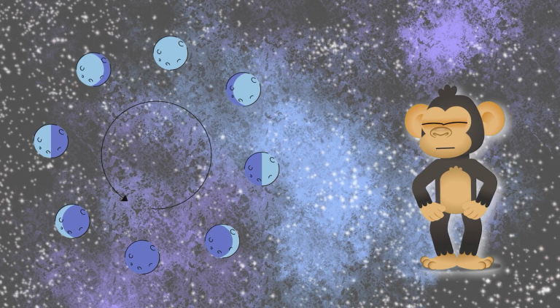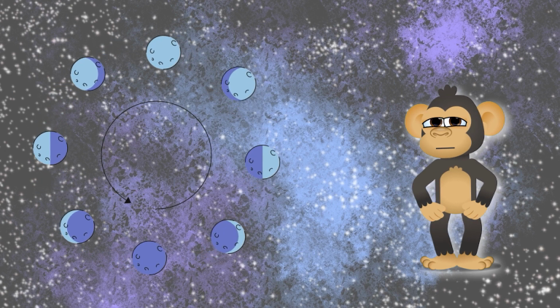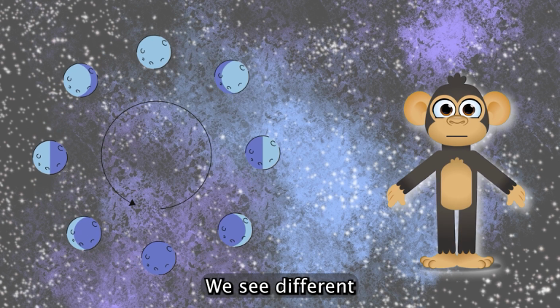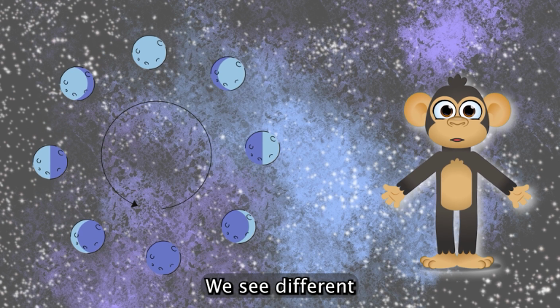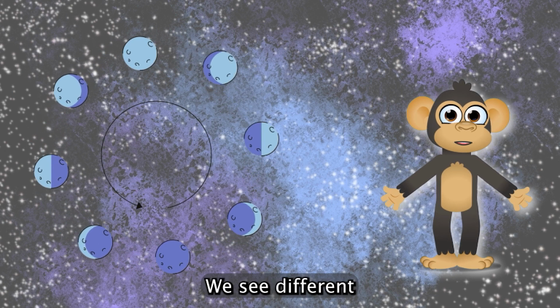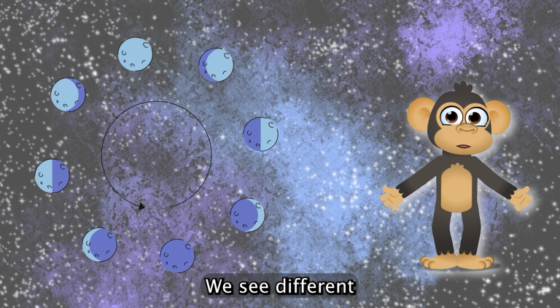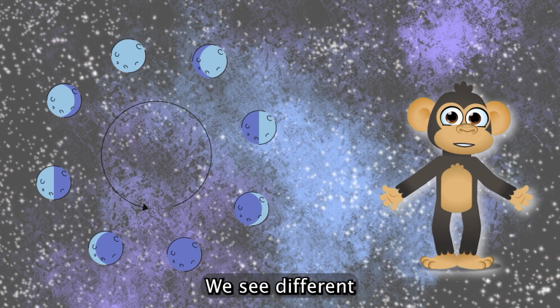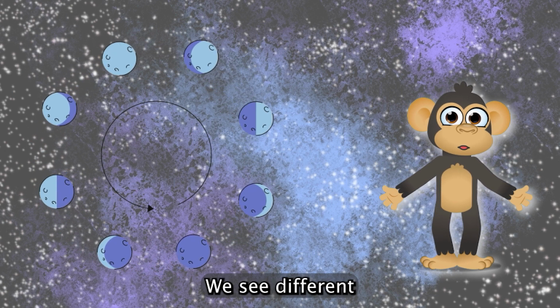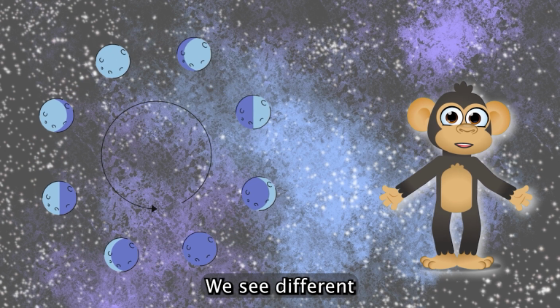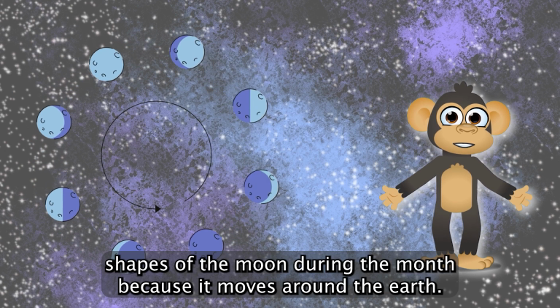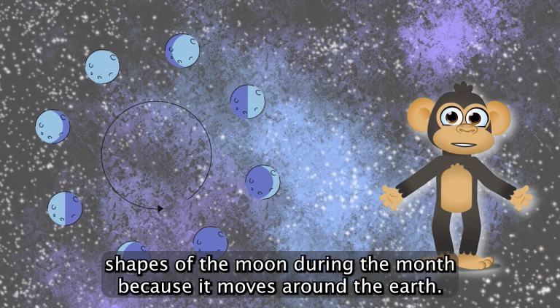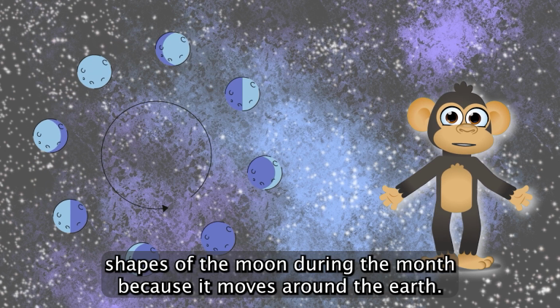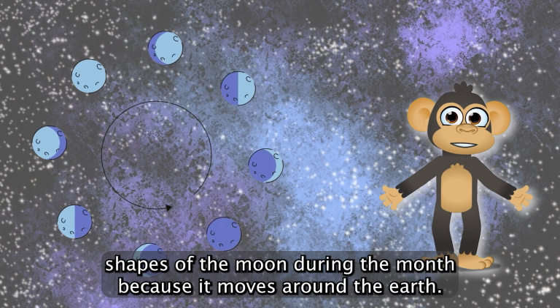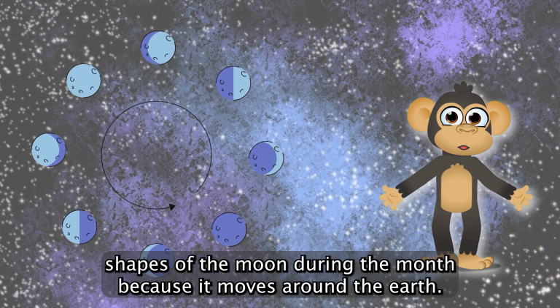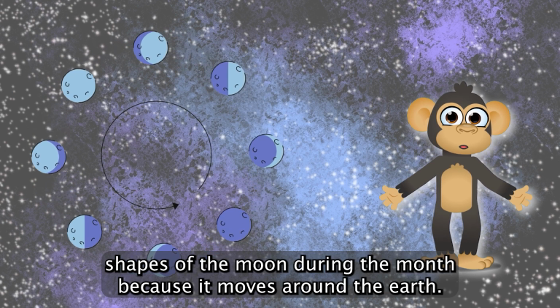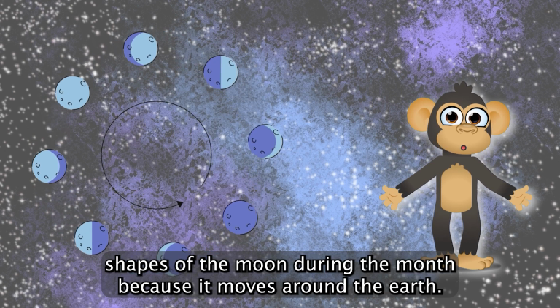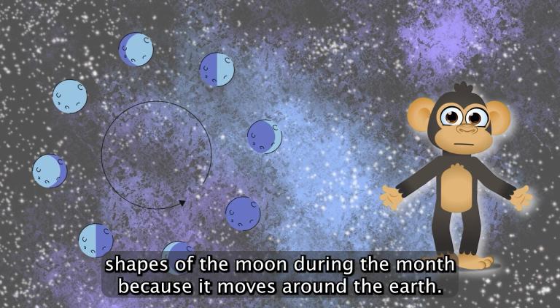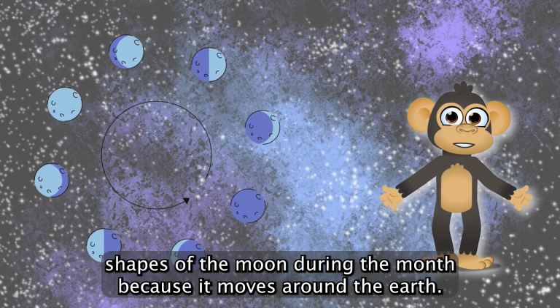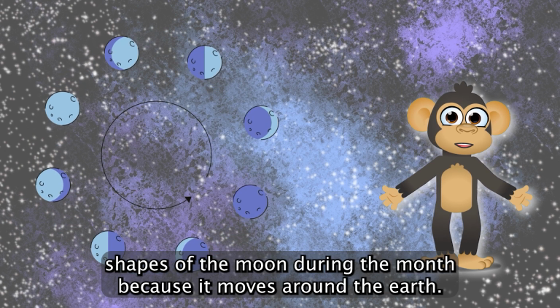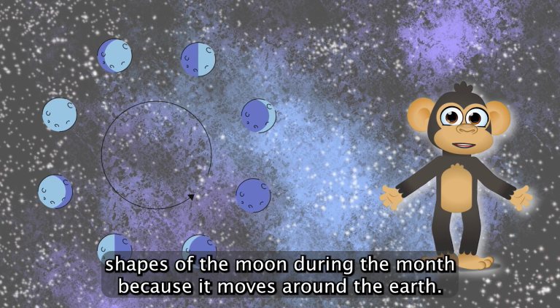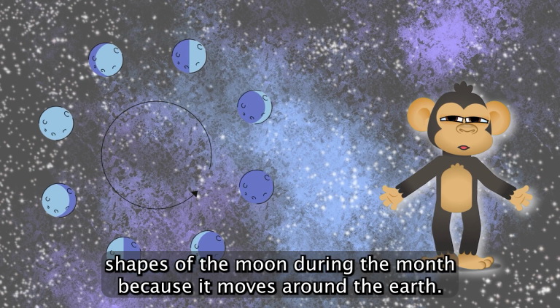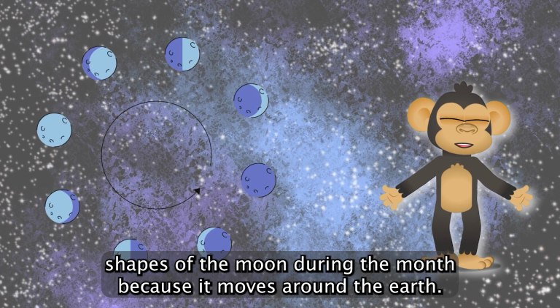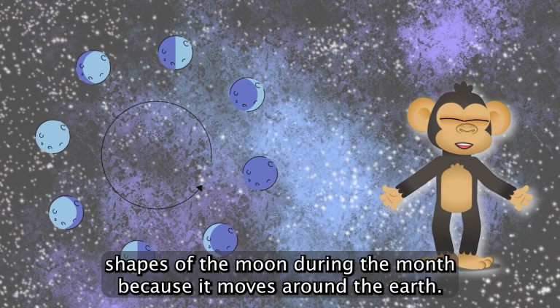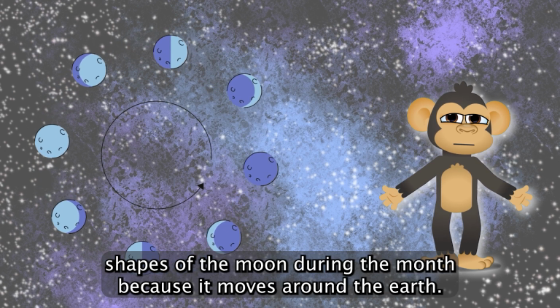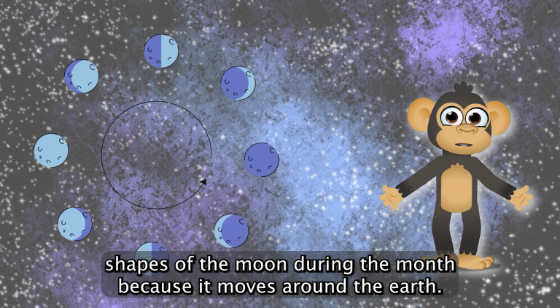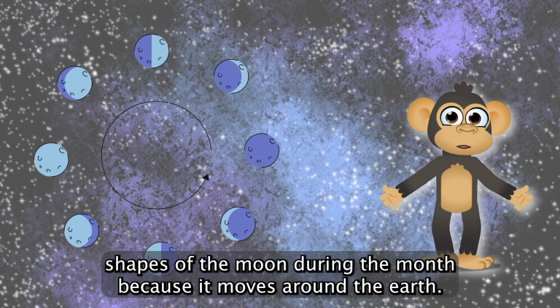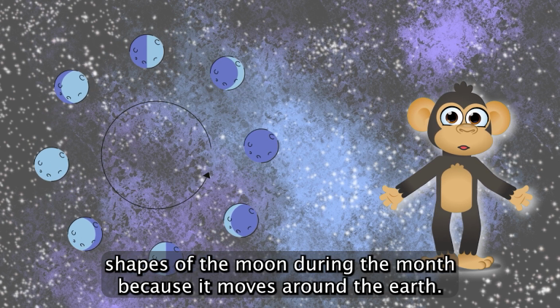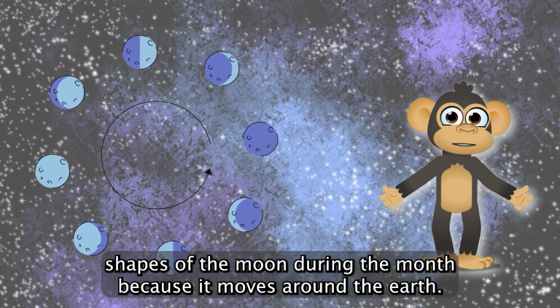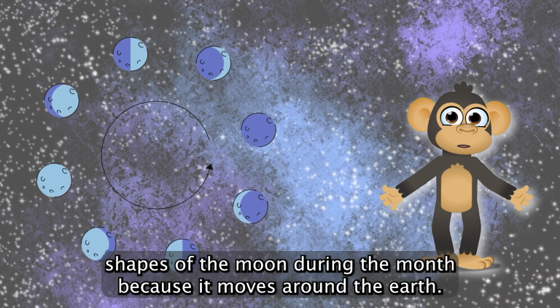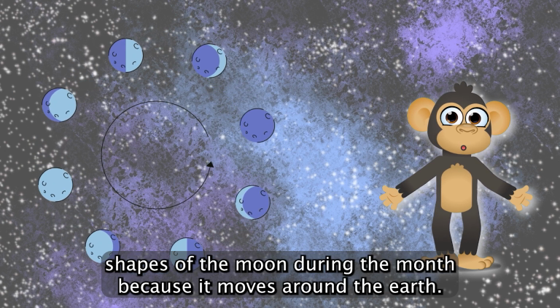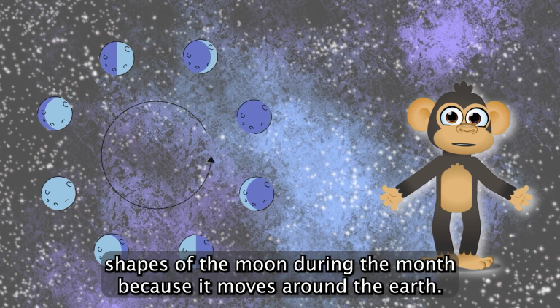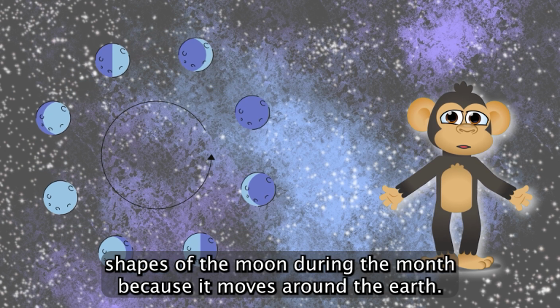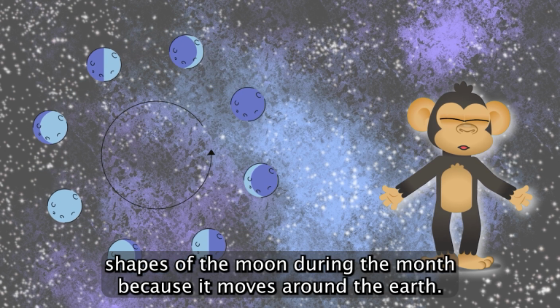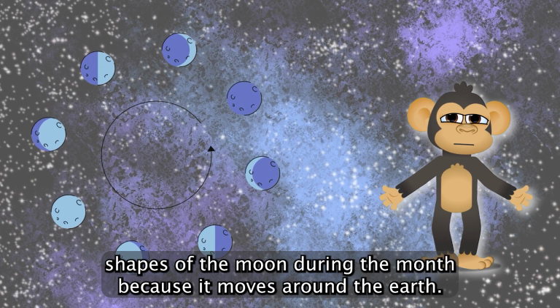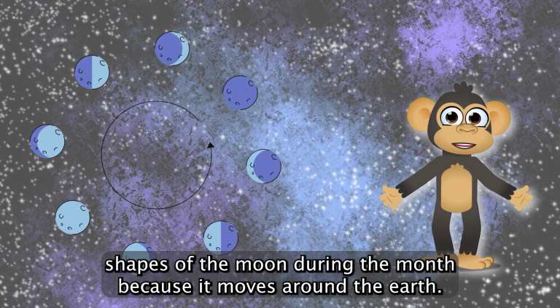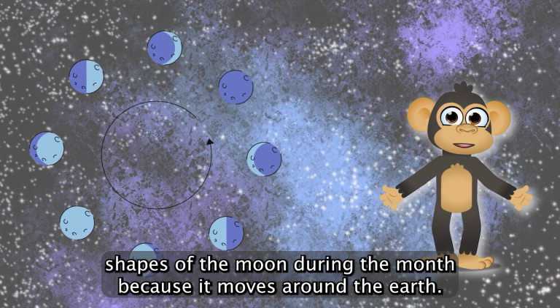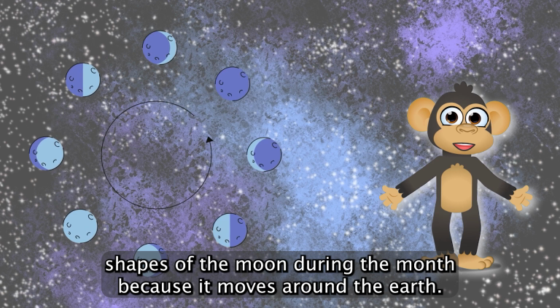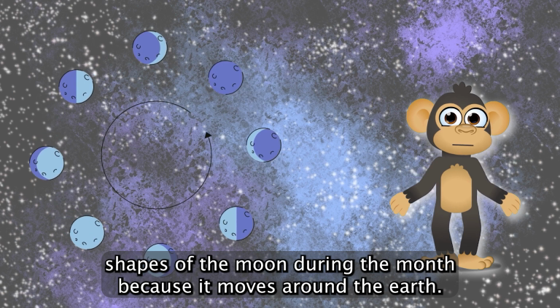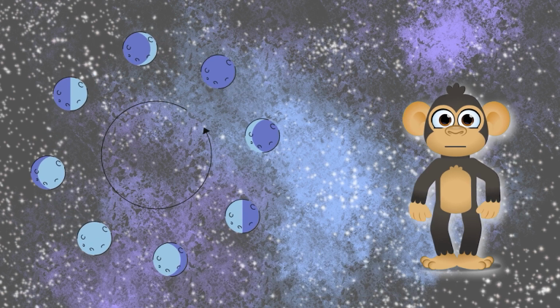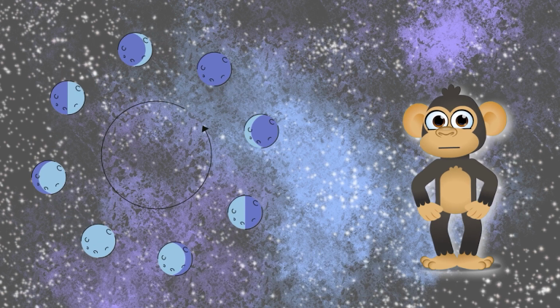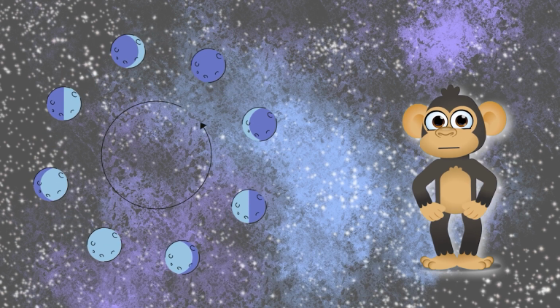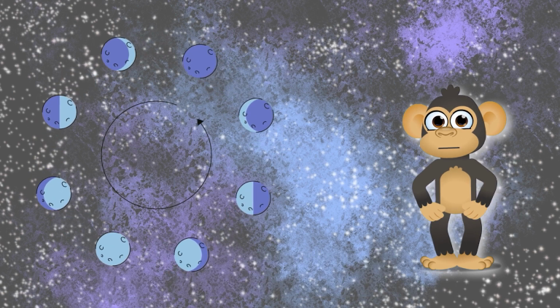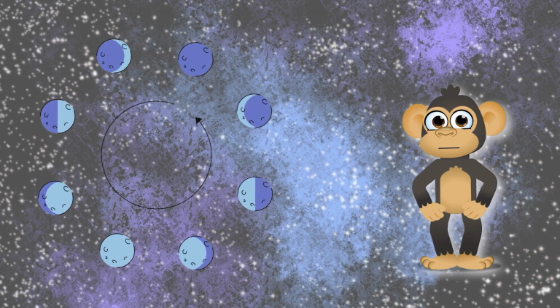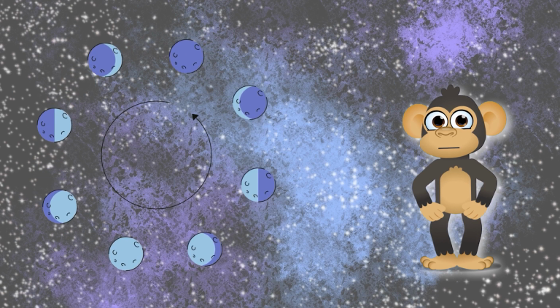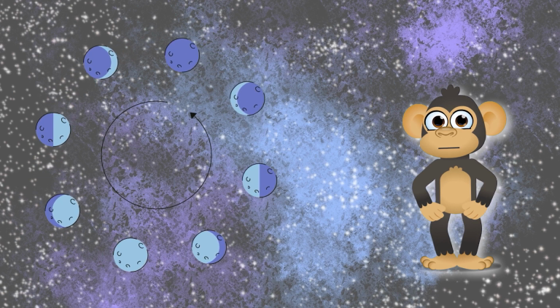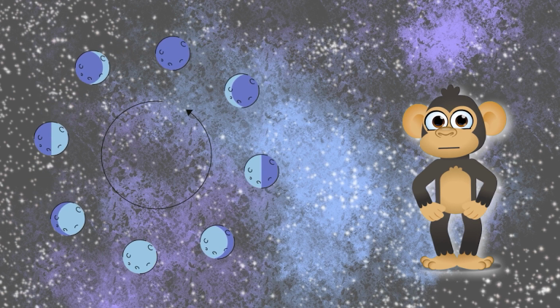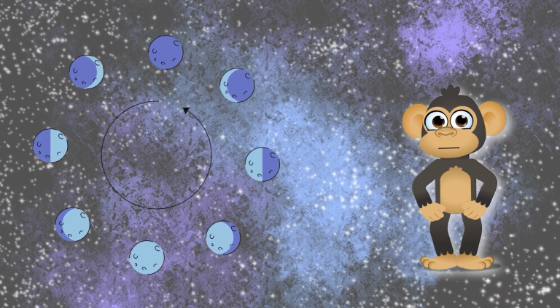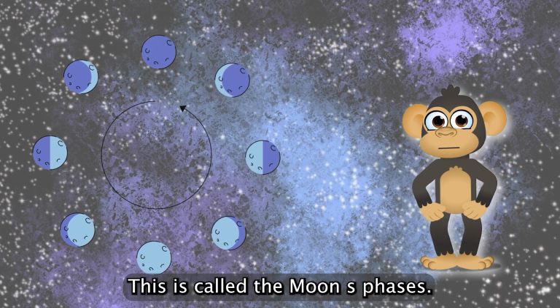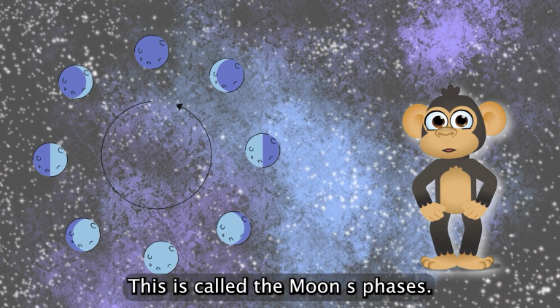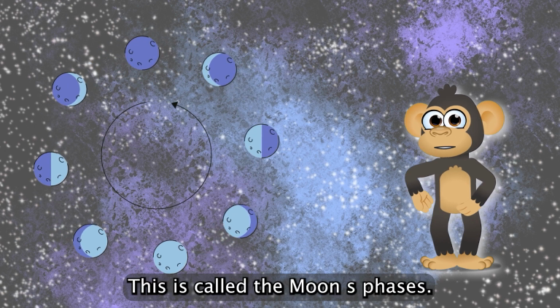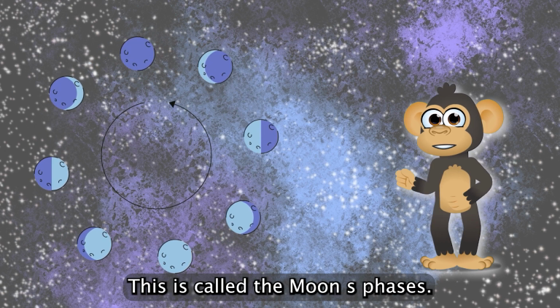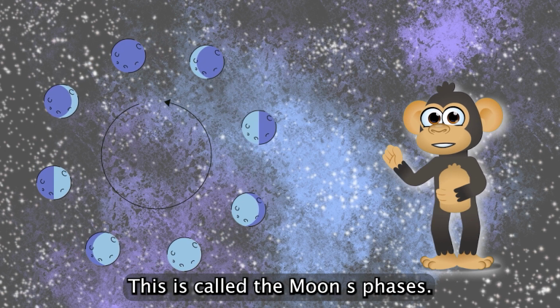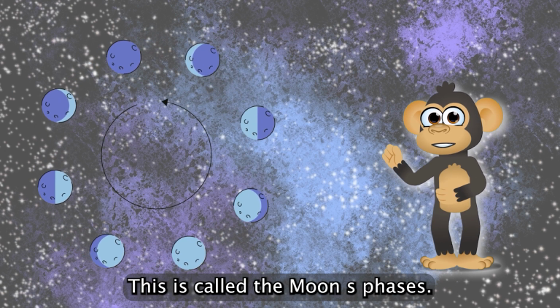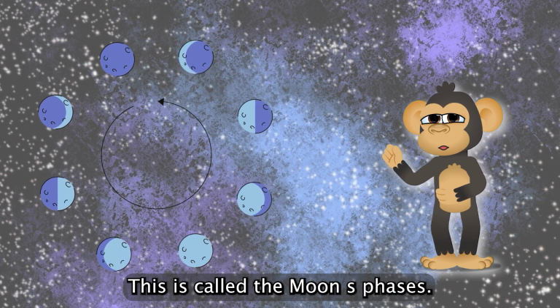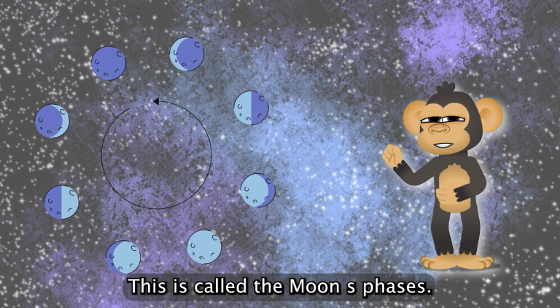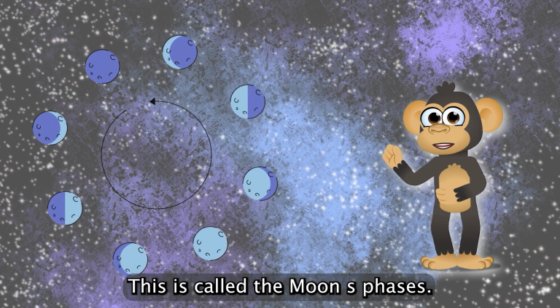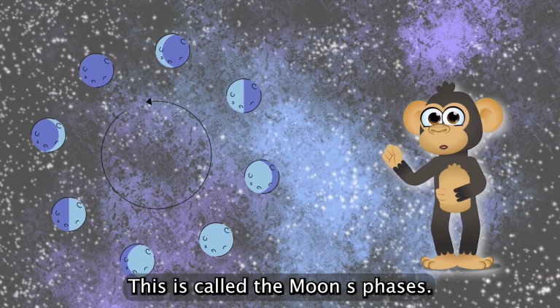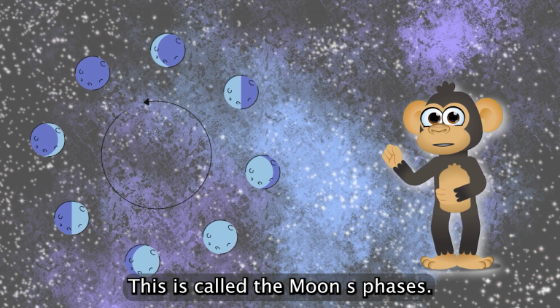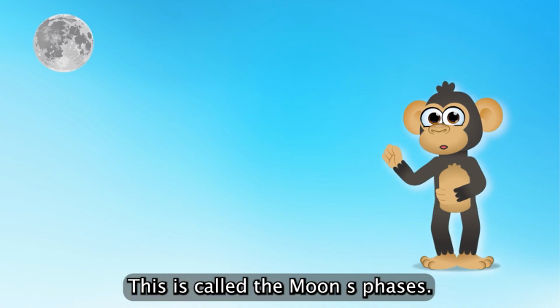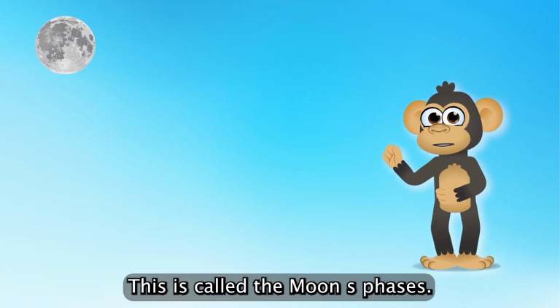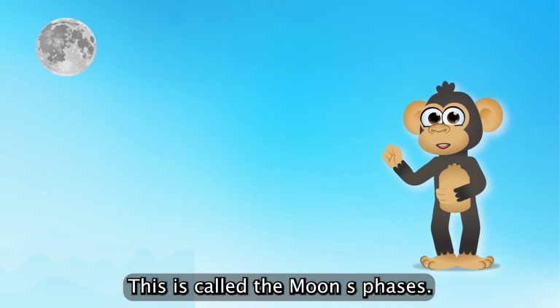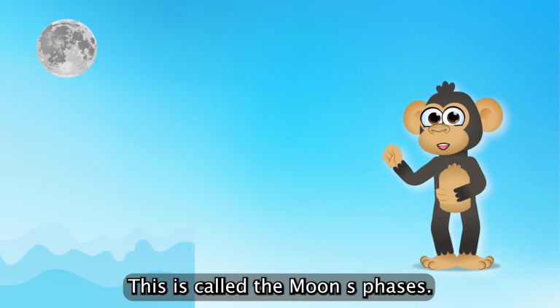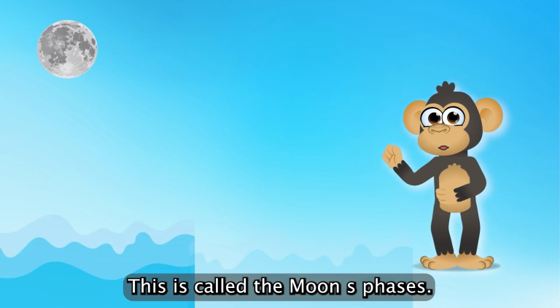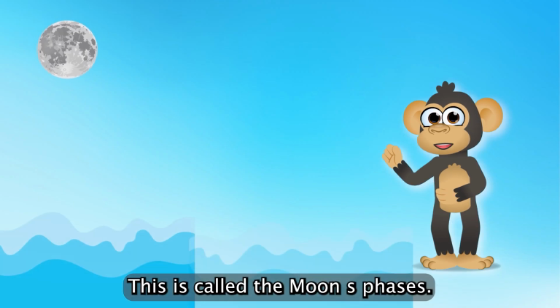We see different shapes of the moon during the month because it moves around the Earth. This is called the moon's phases.